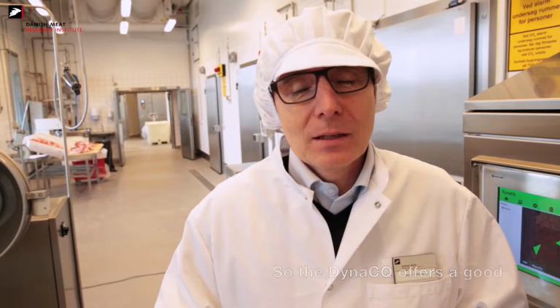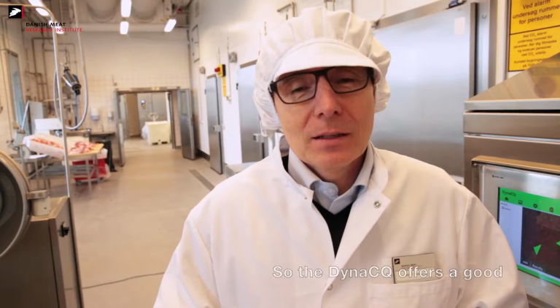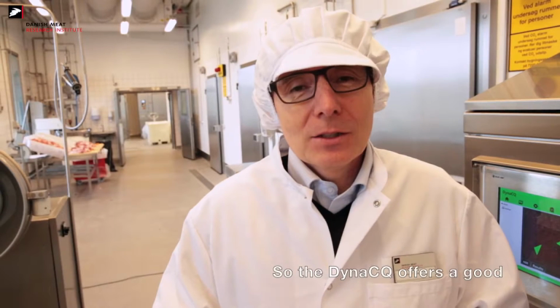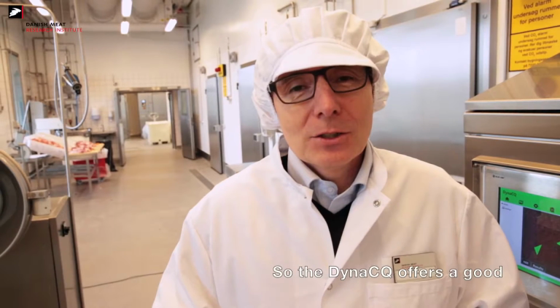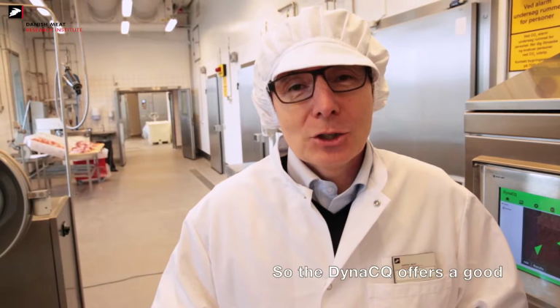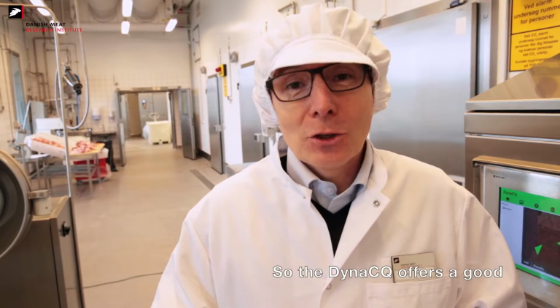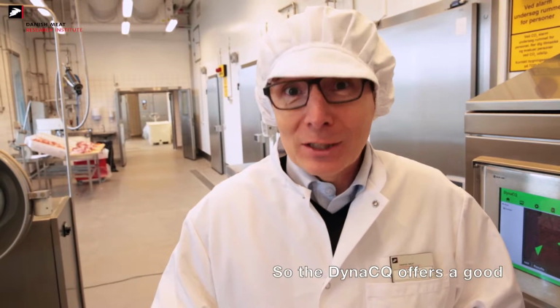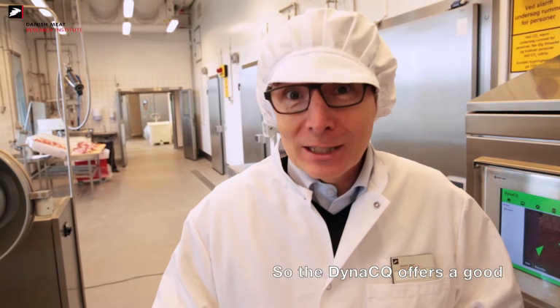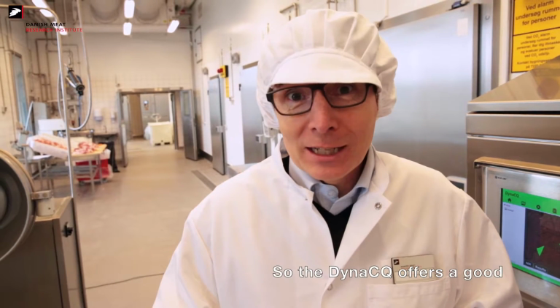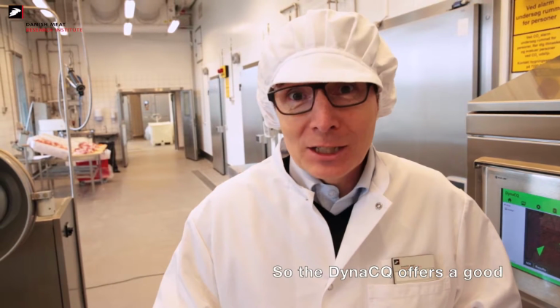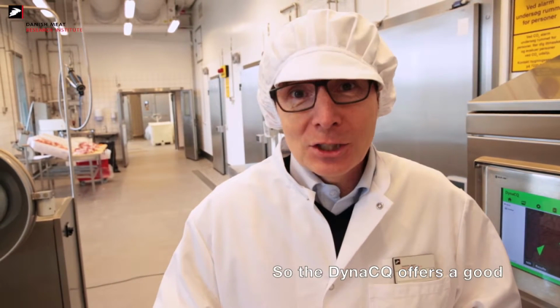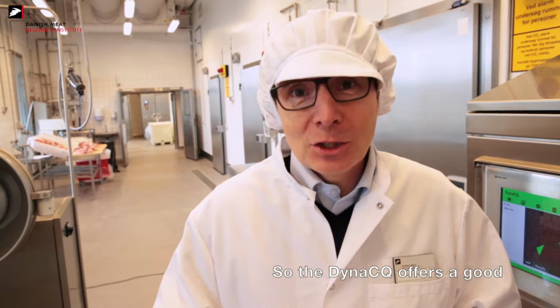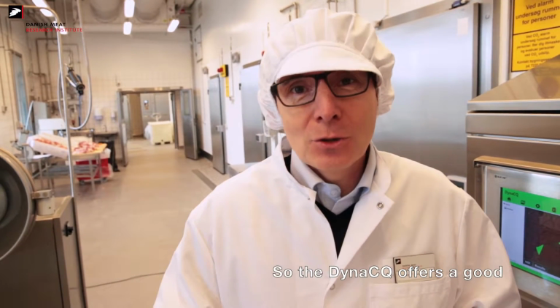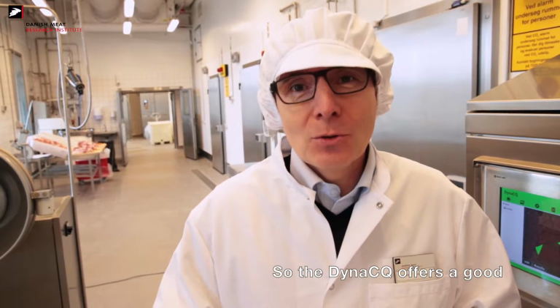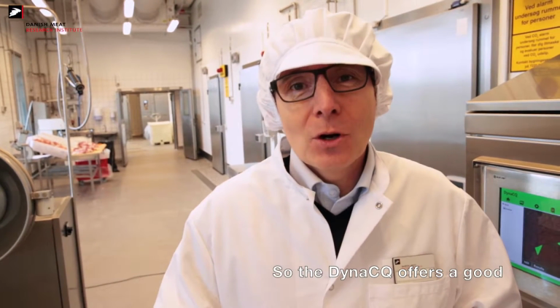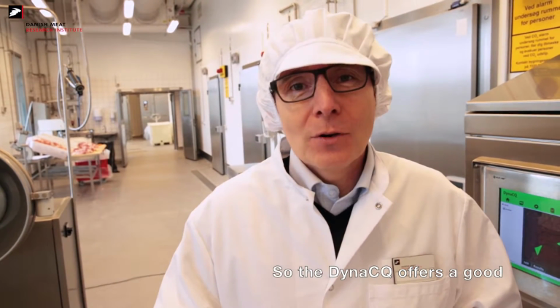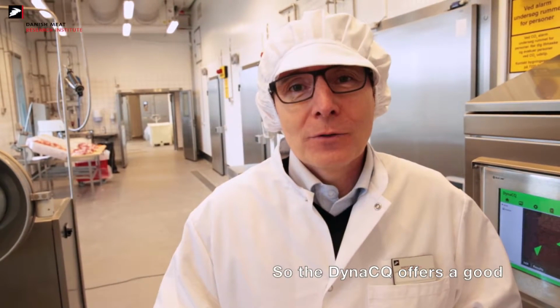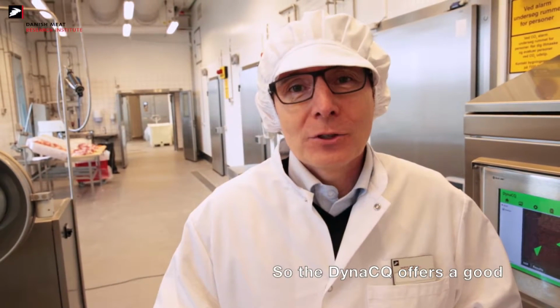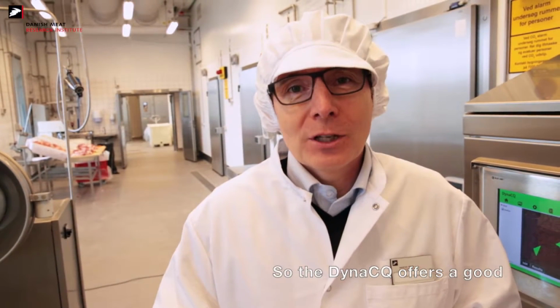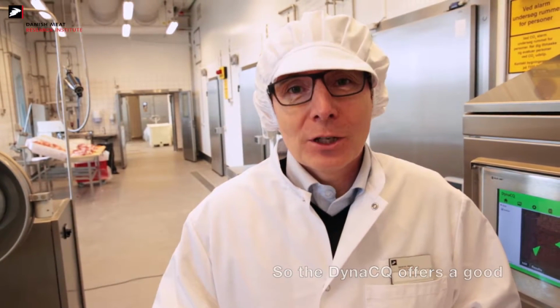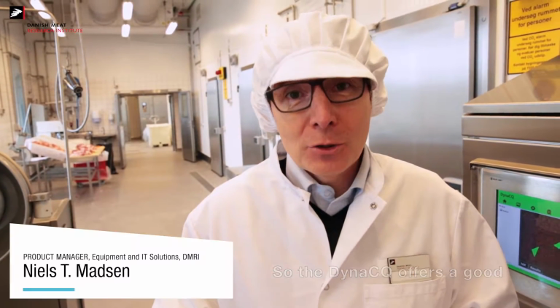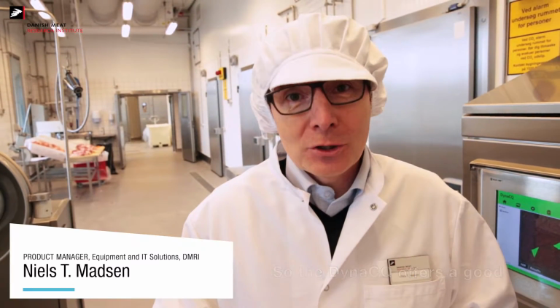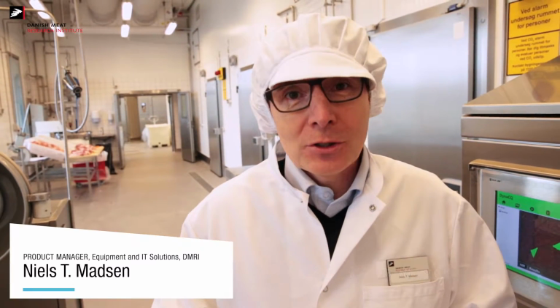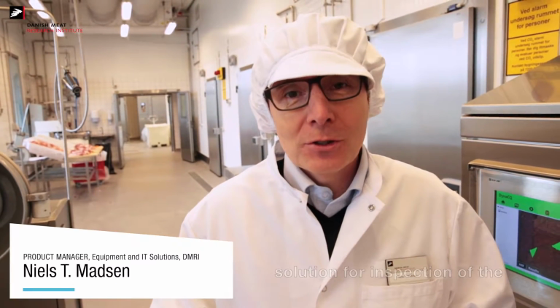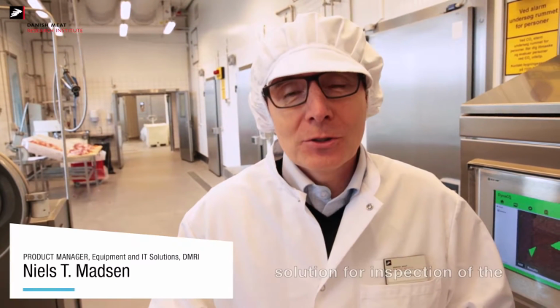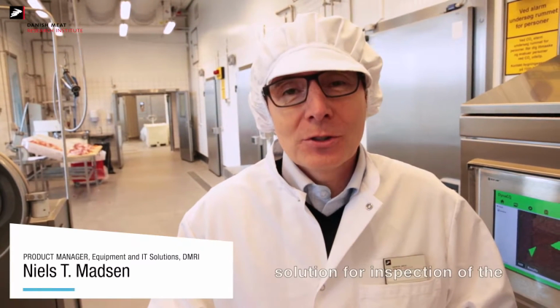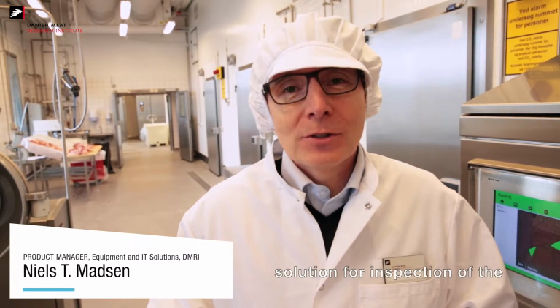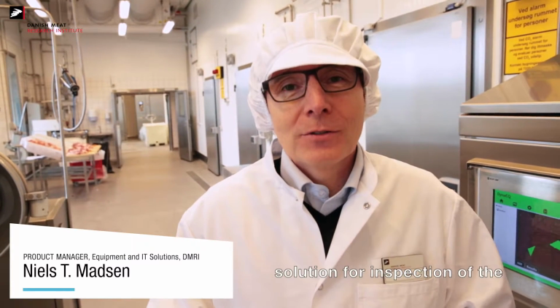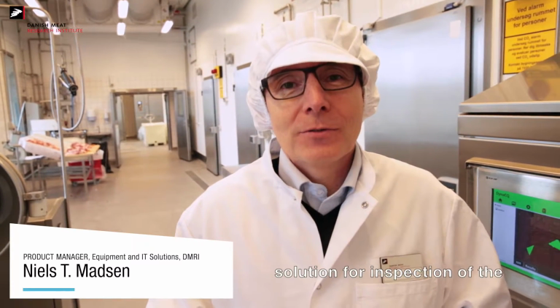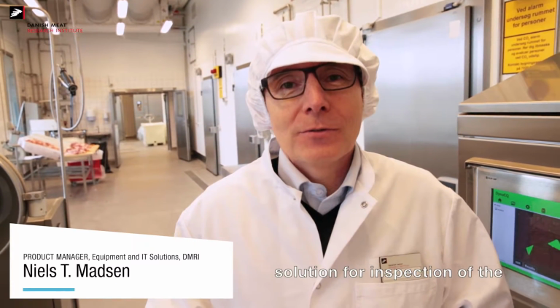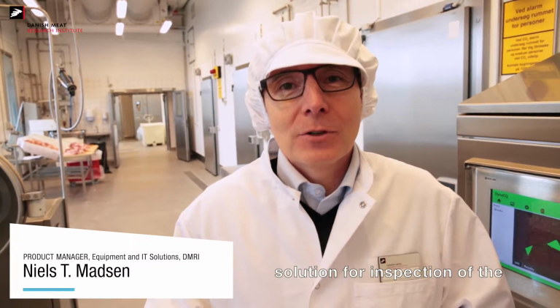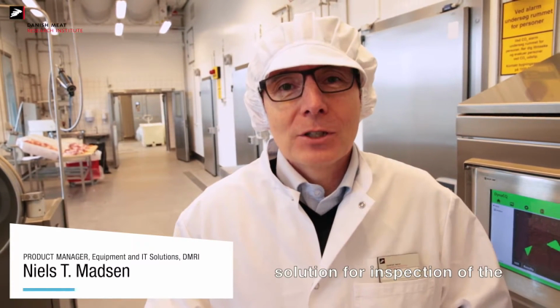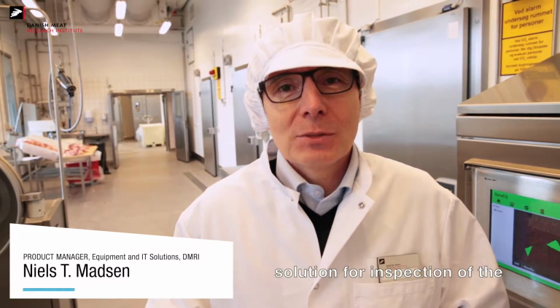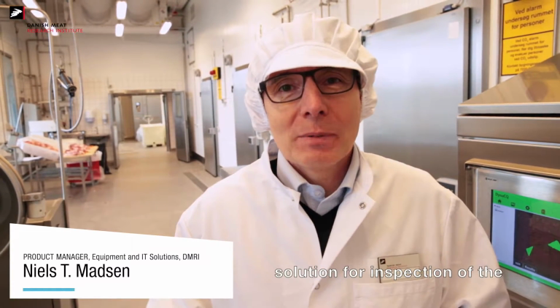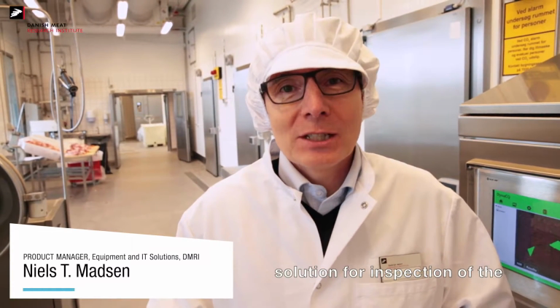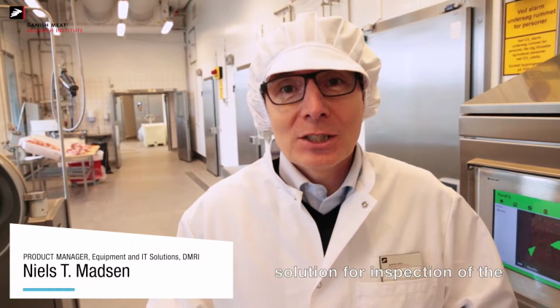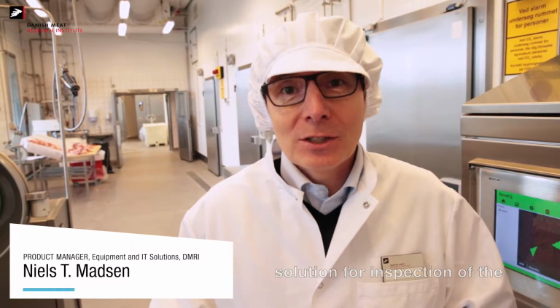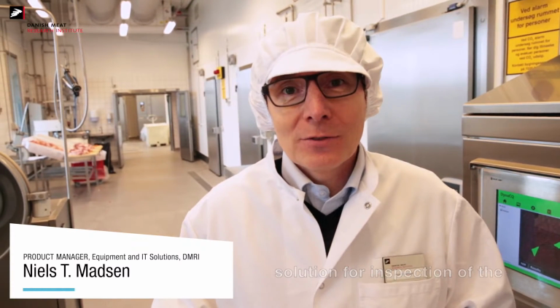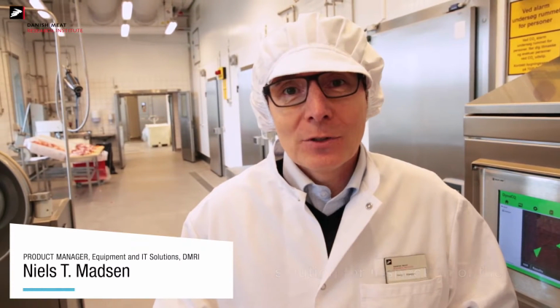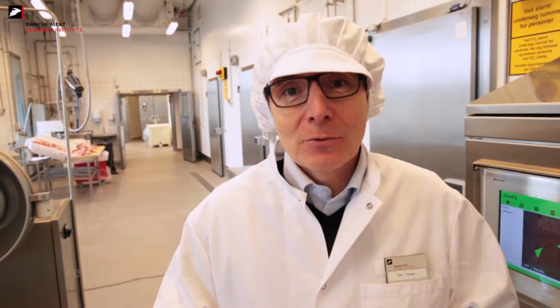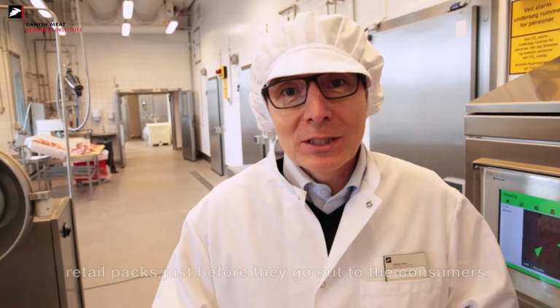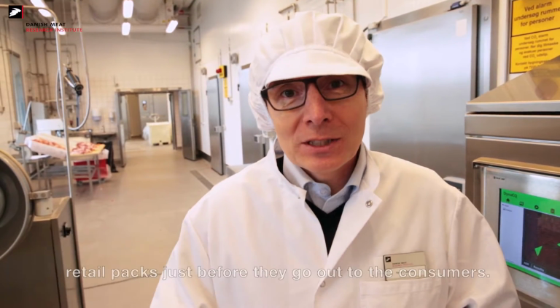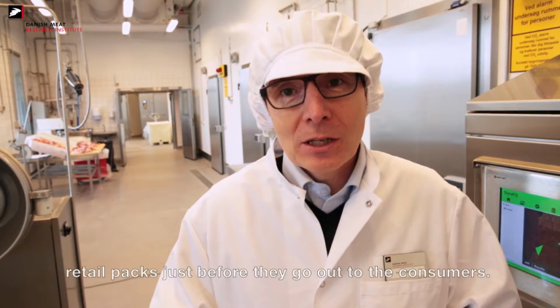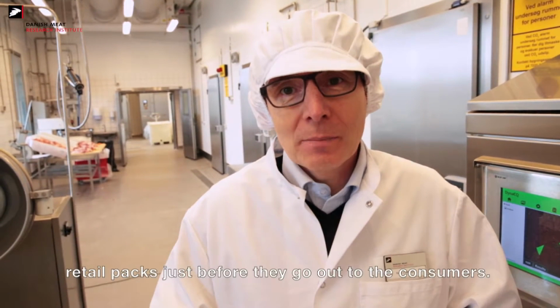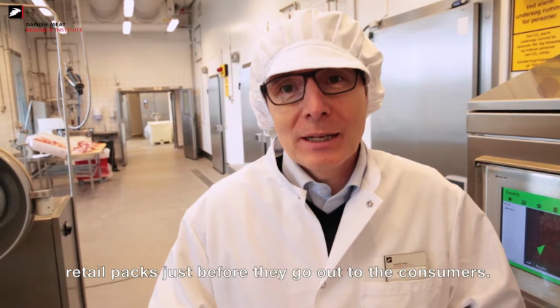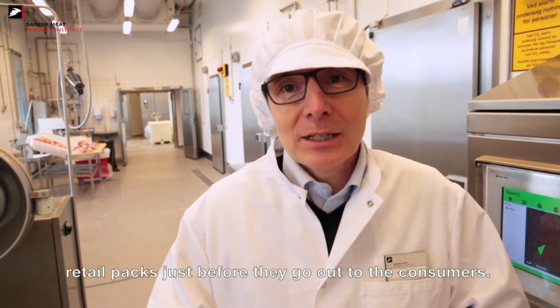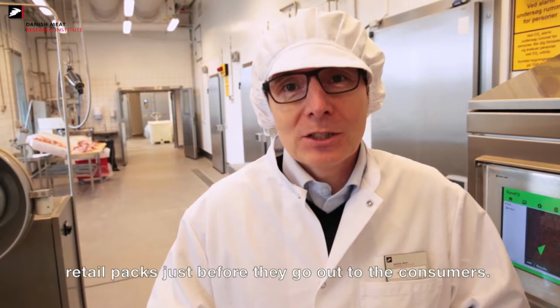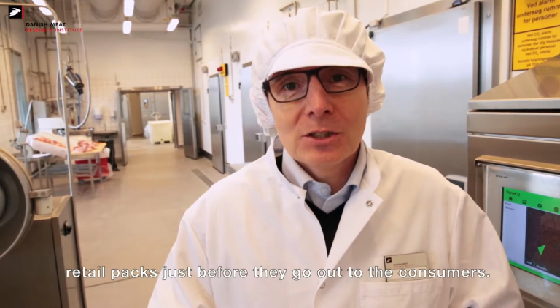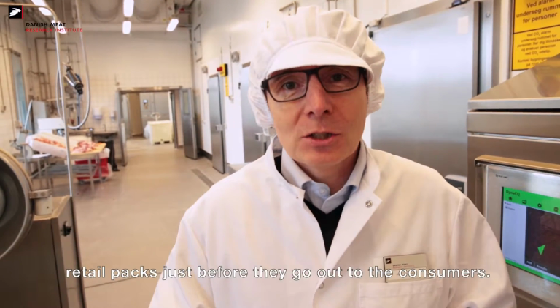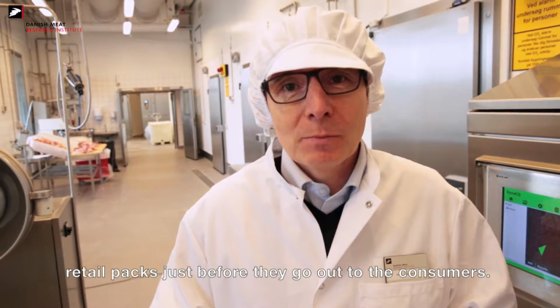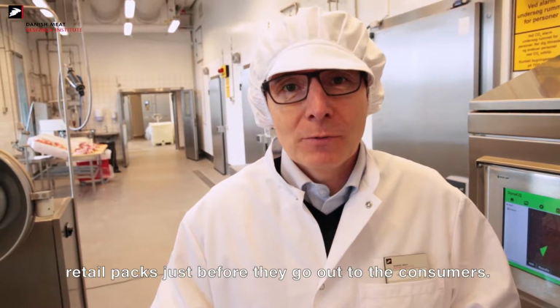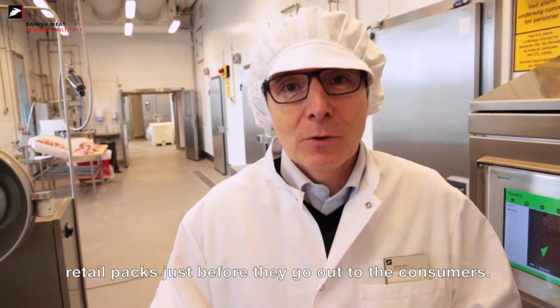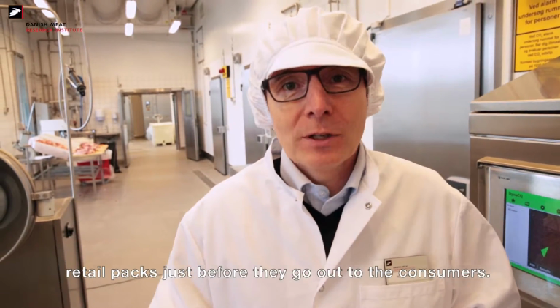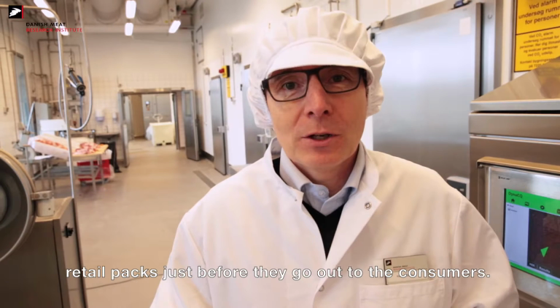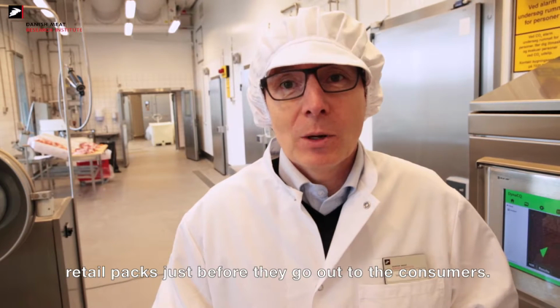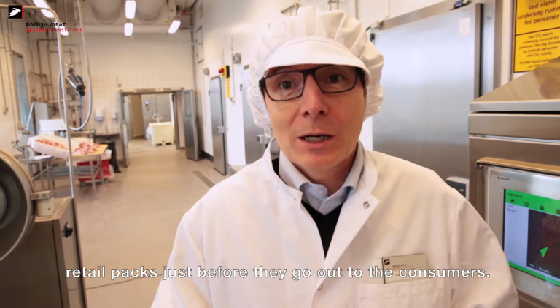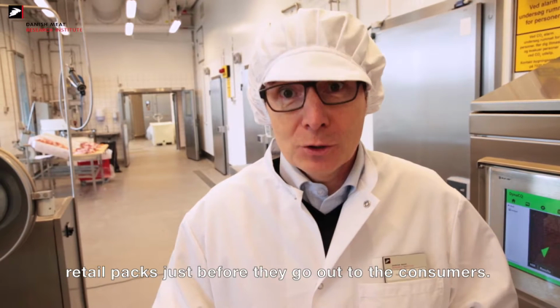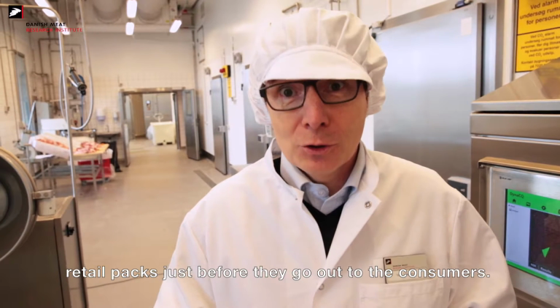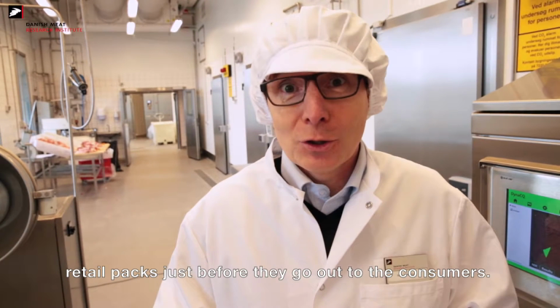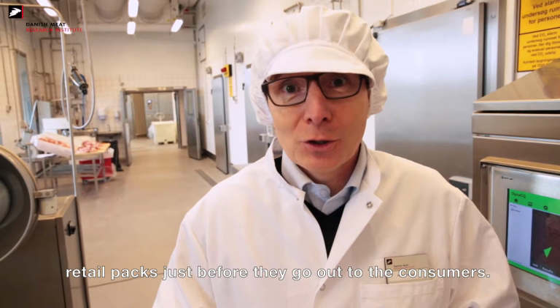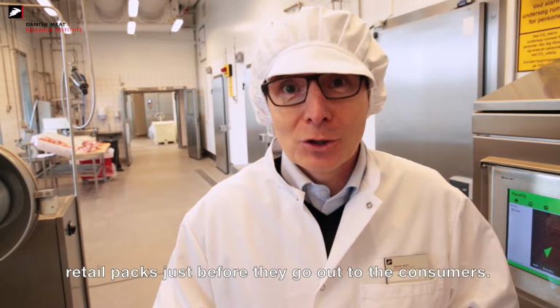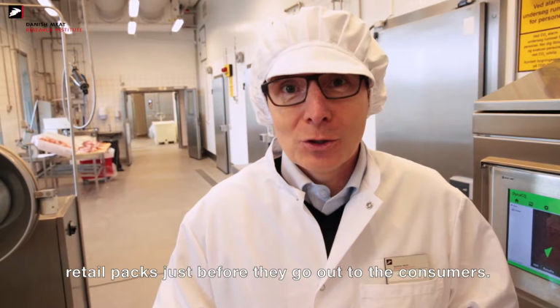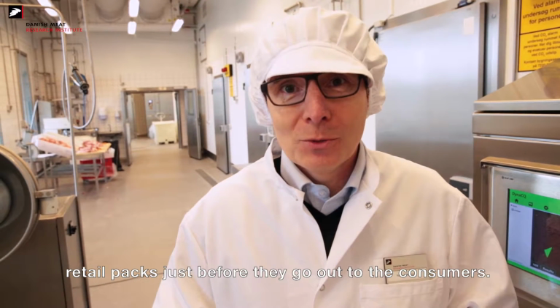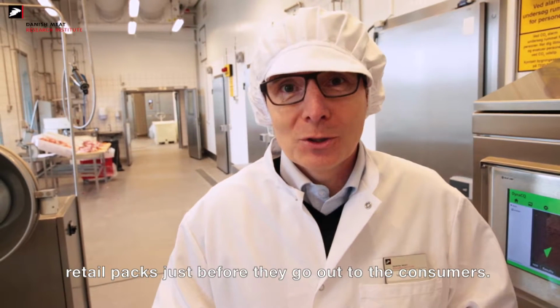The Dynasecure offers a good solution for inspection of the retail packs just before they go out to the consumers.